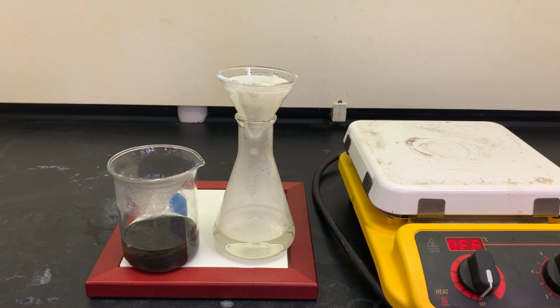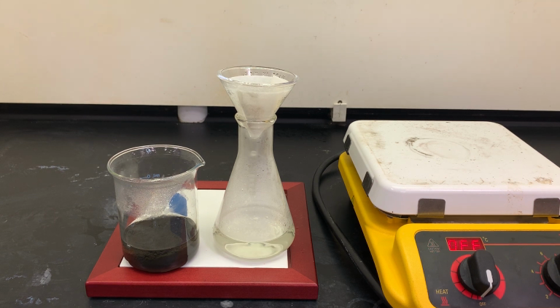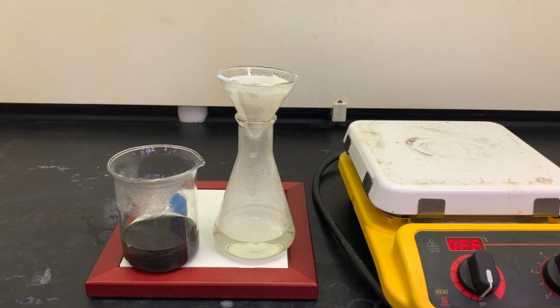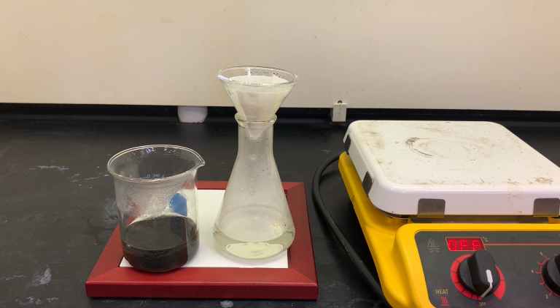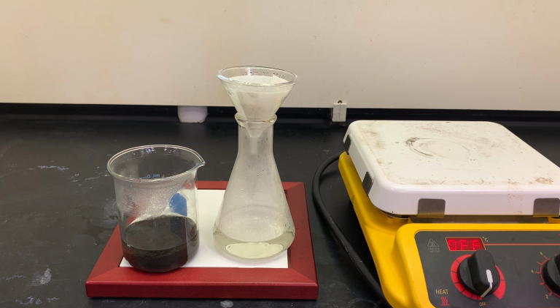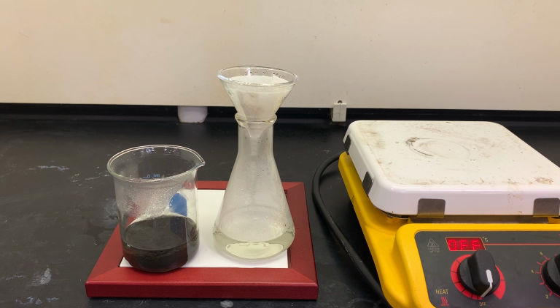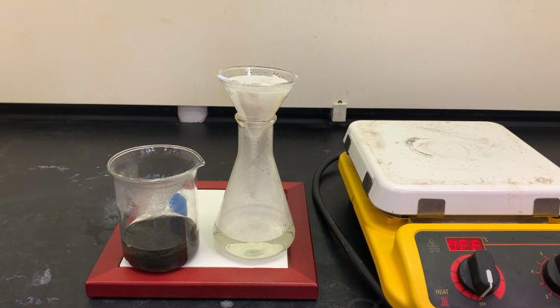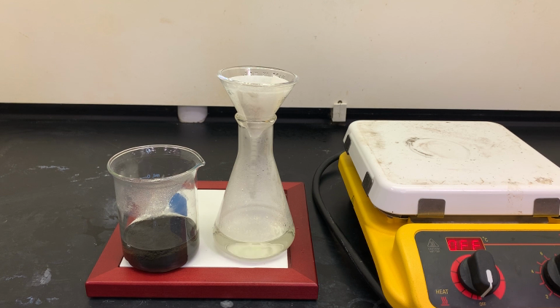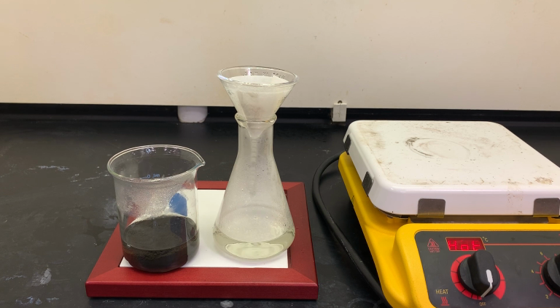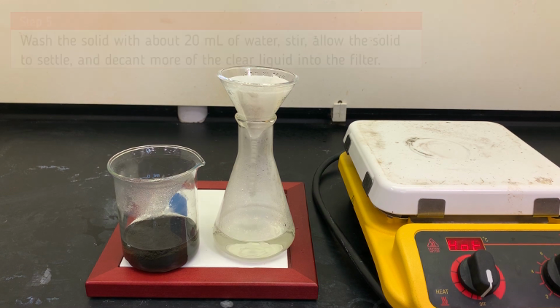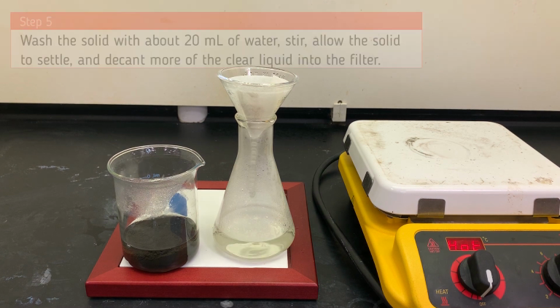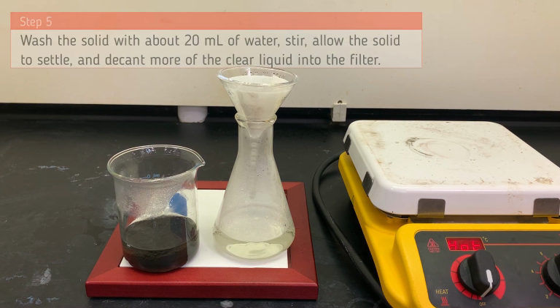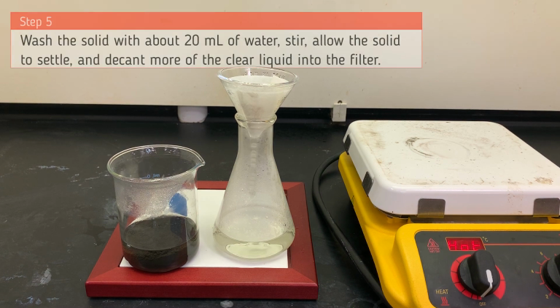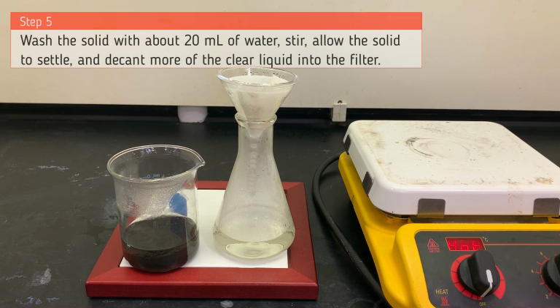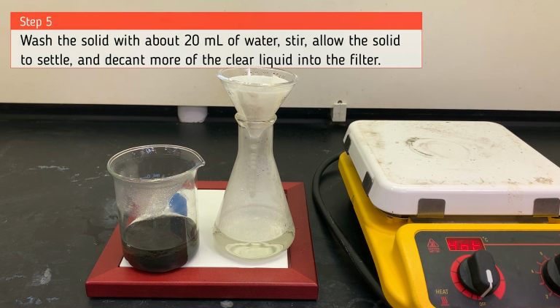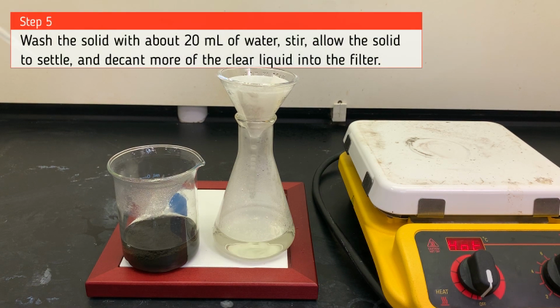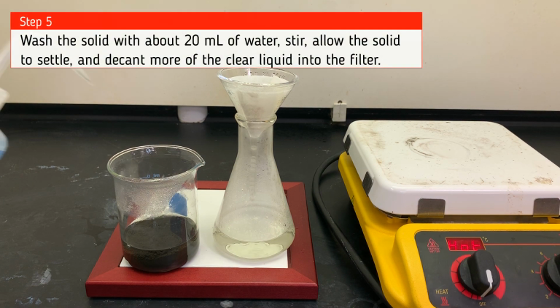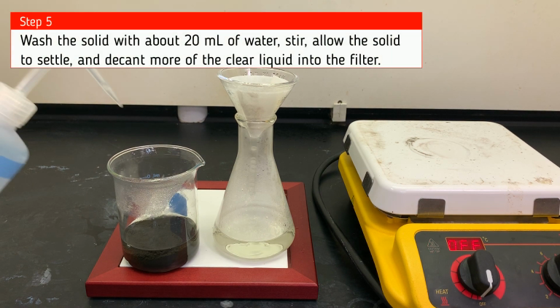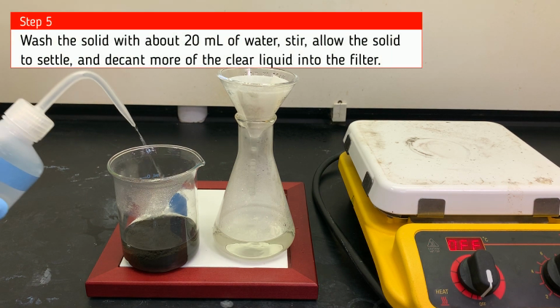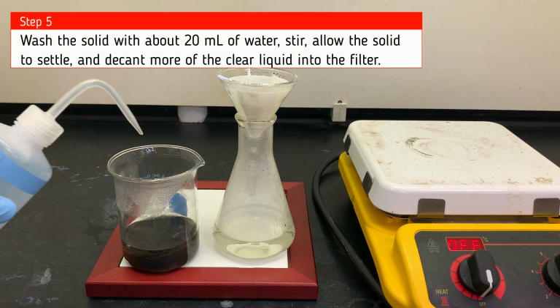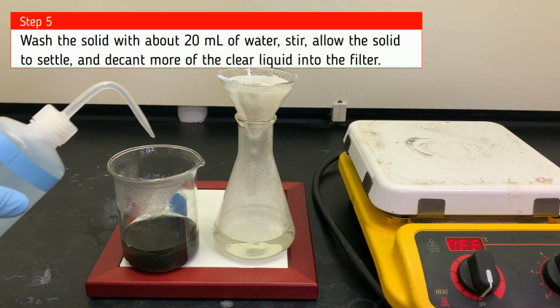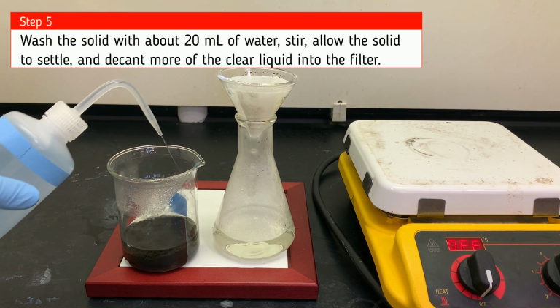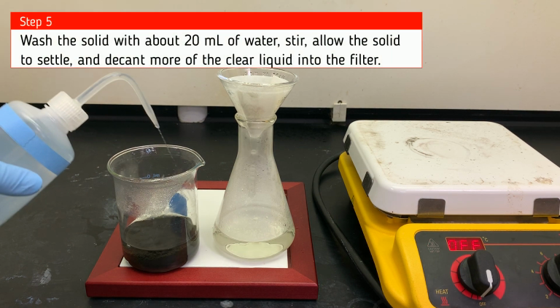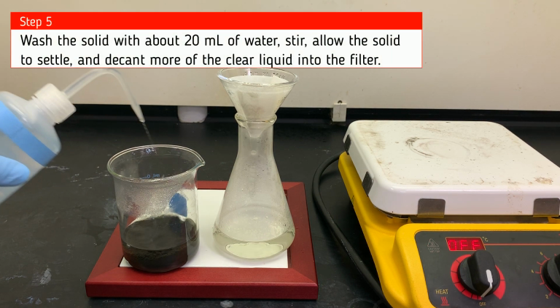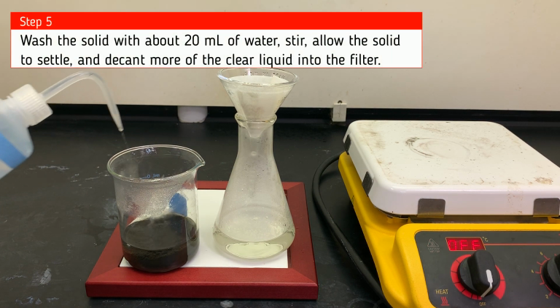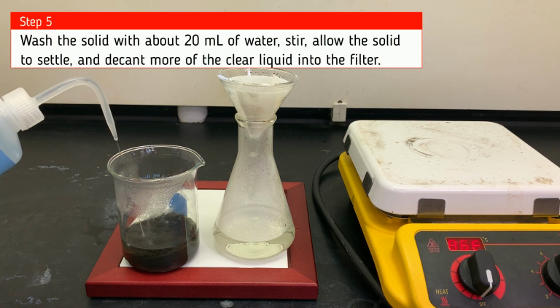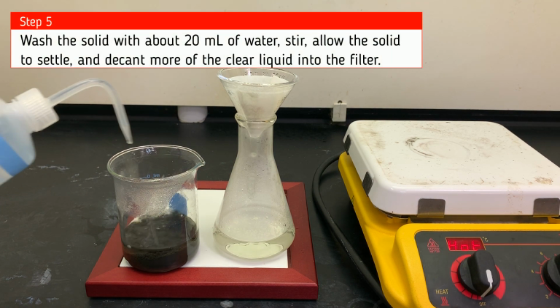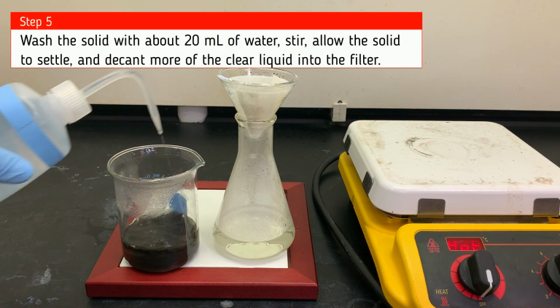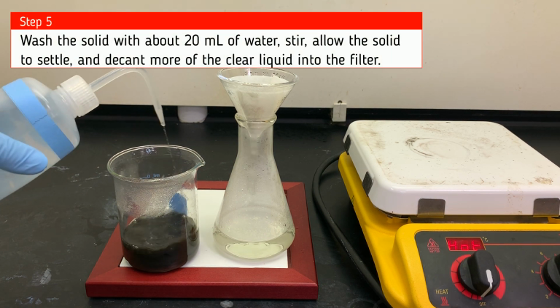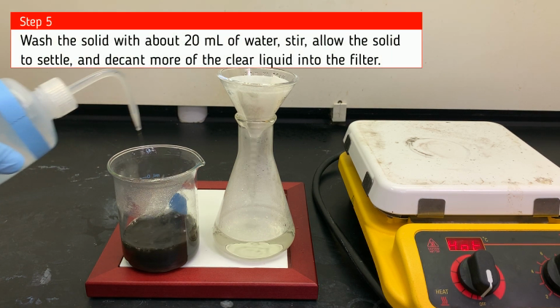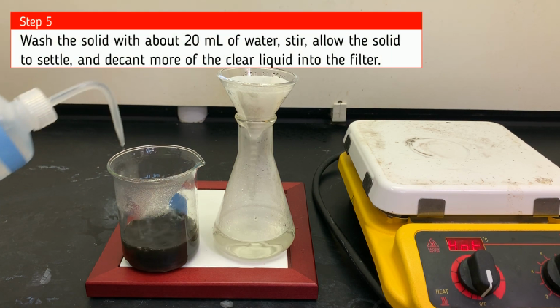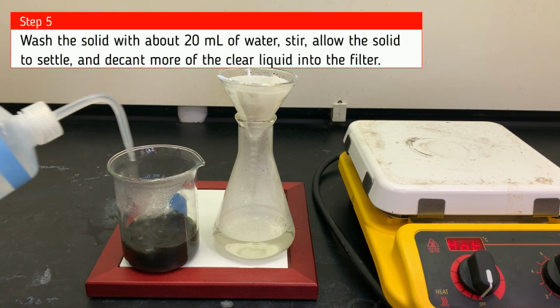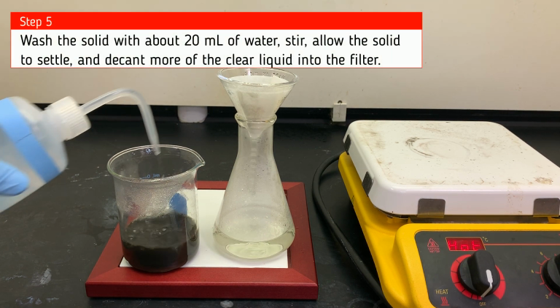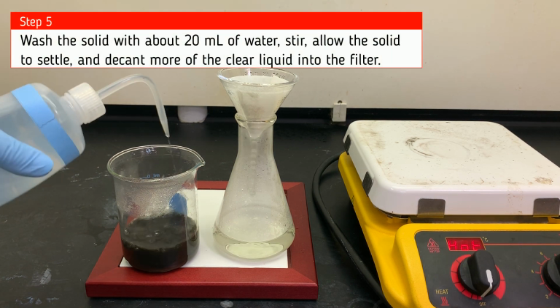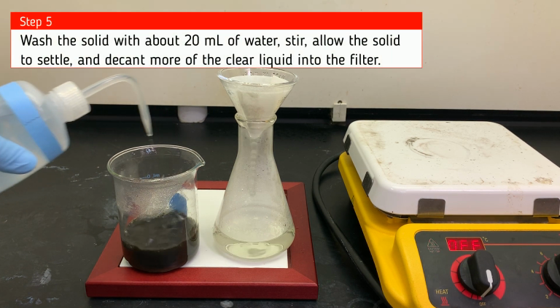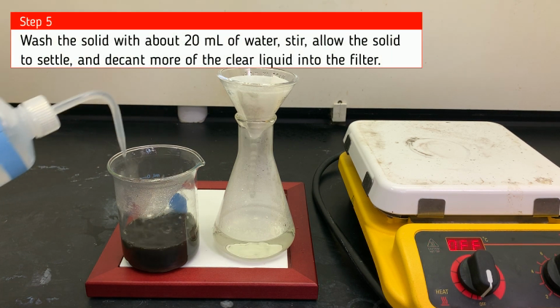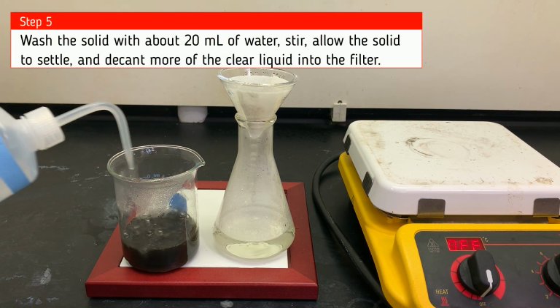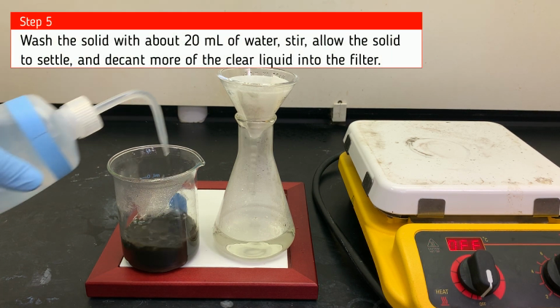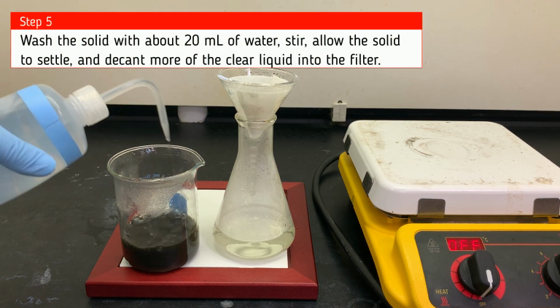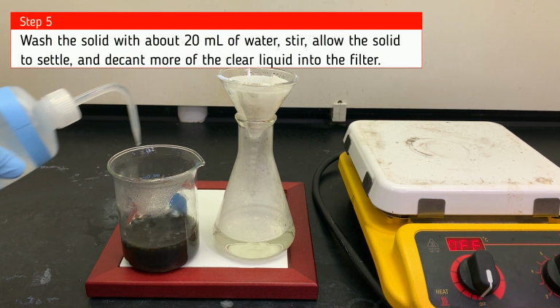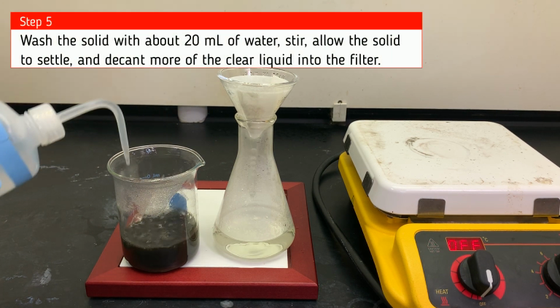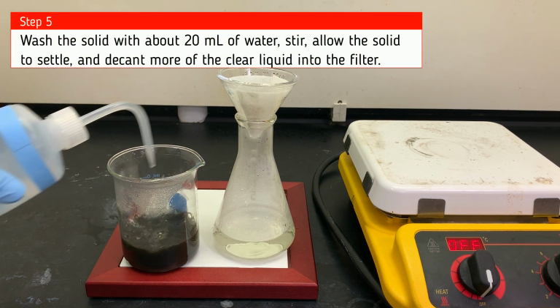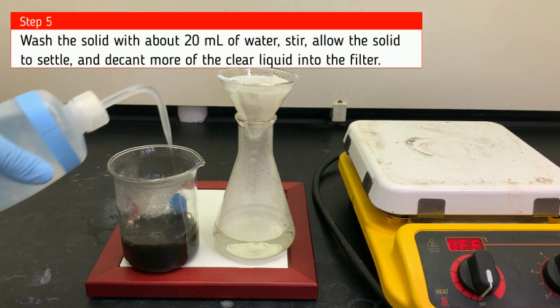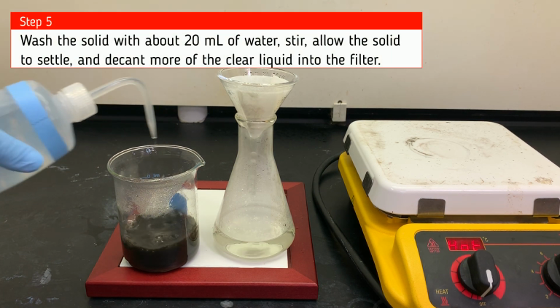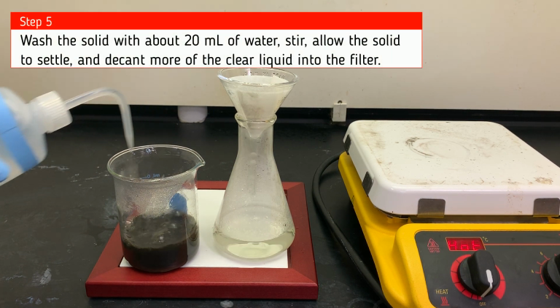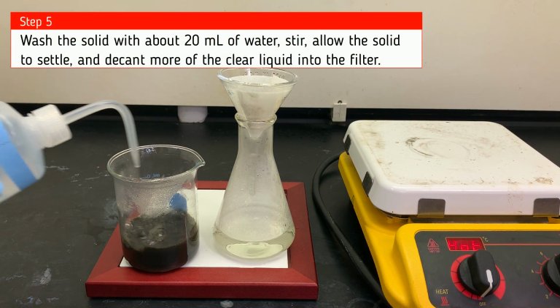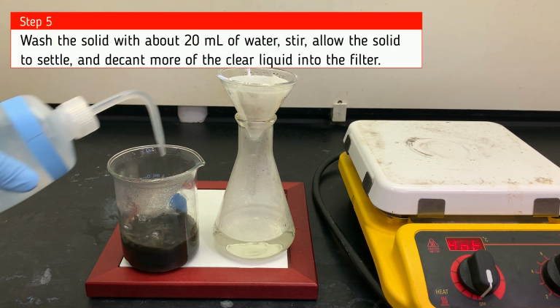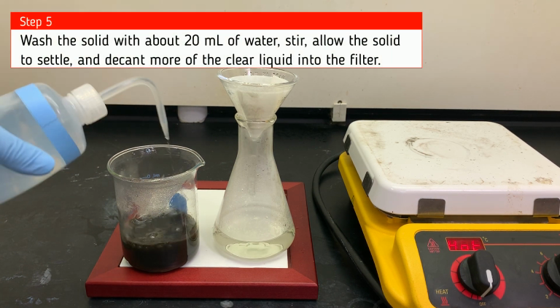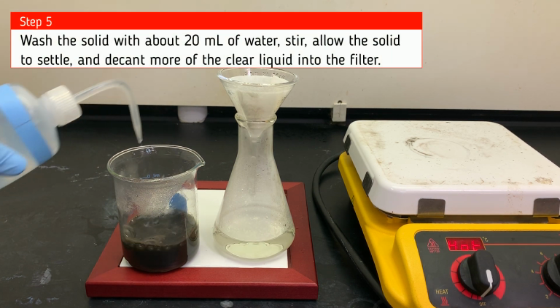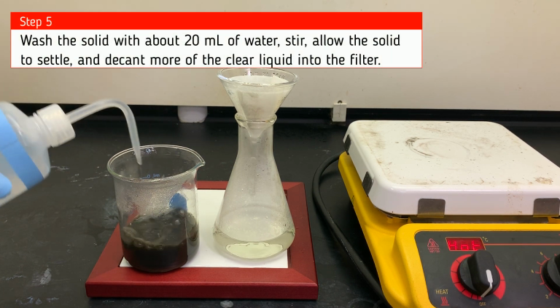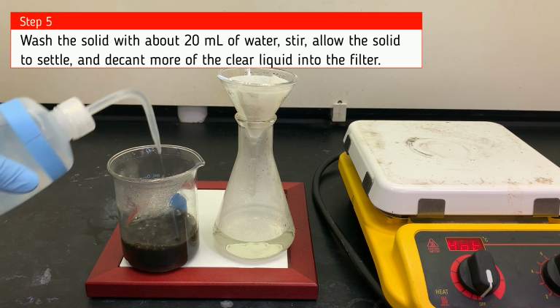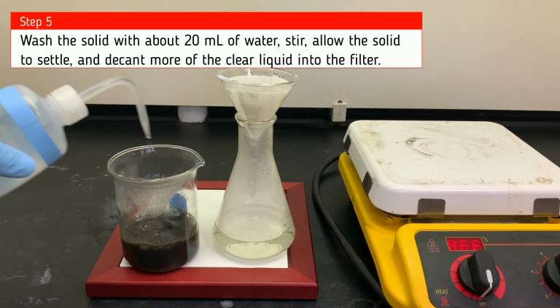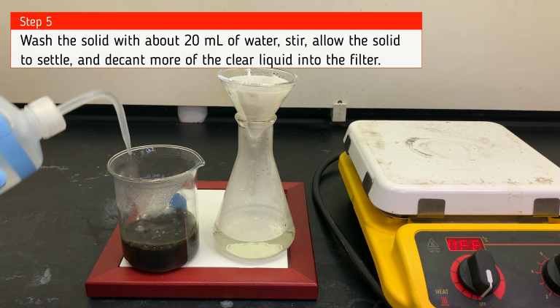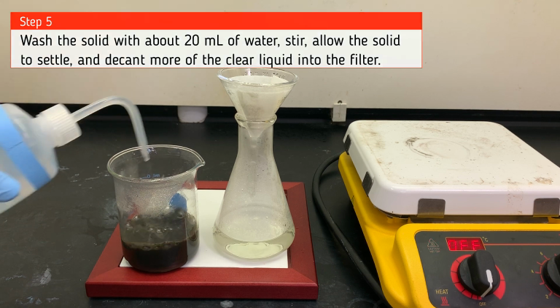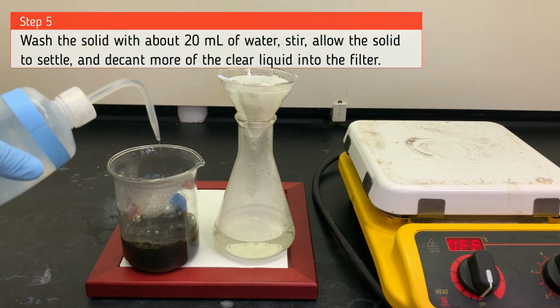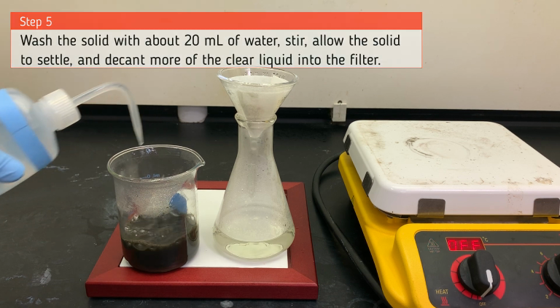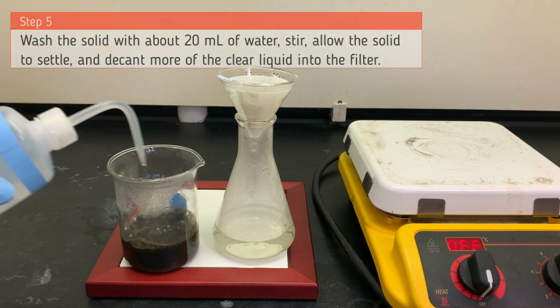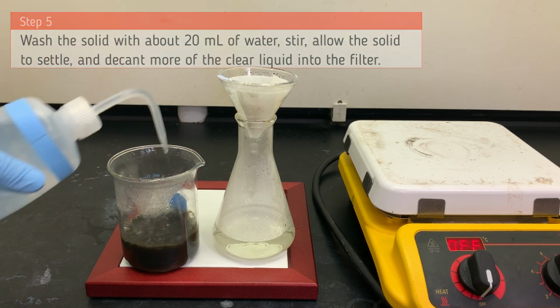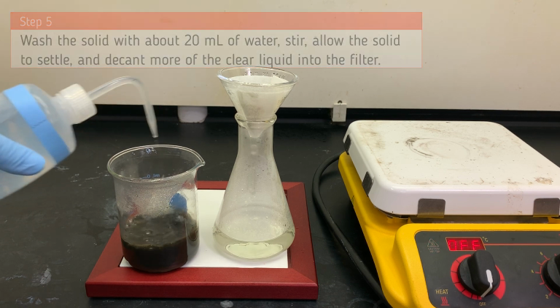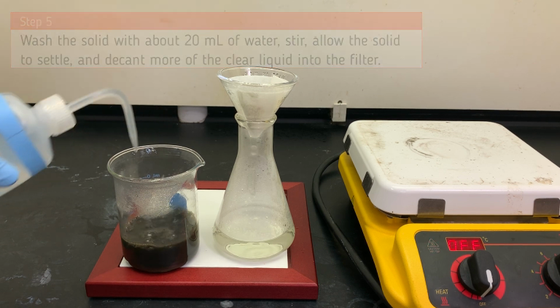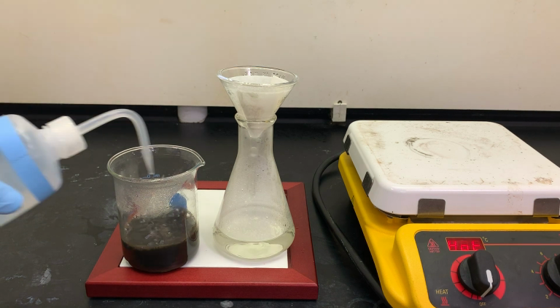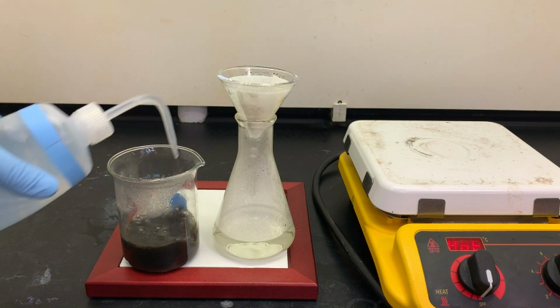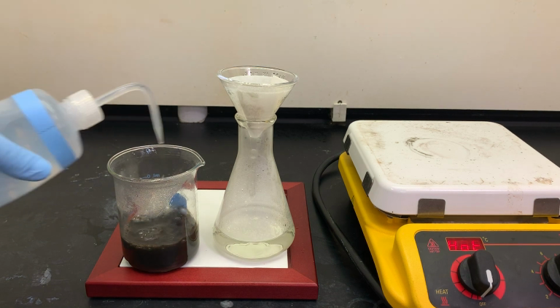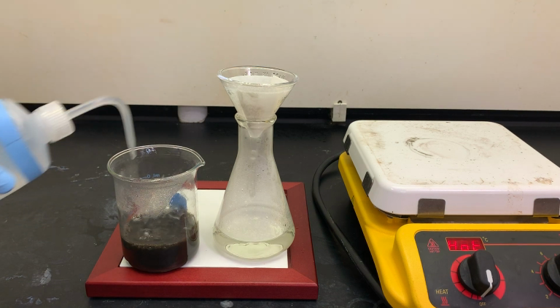Now we're going to take some distilled water and rinse that precipitate. We'll allow the mixture to settle and then decant it again.